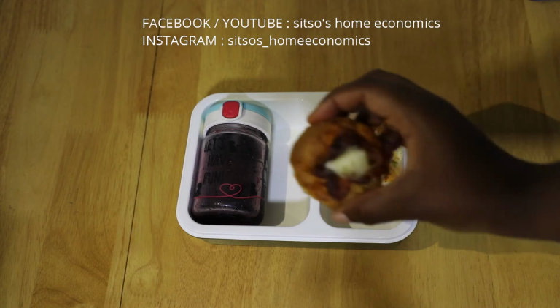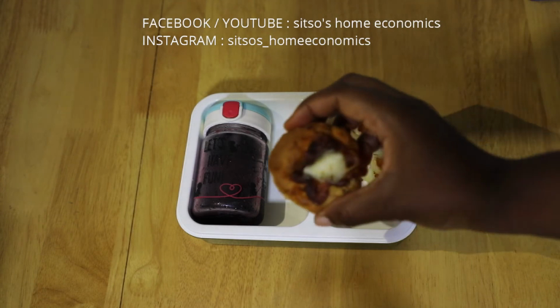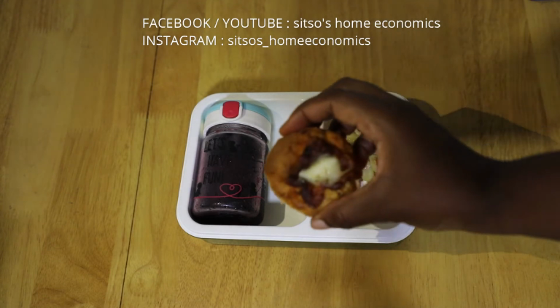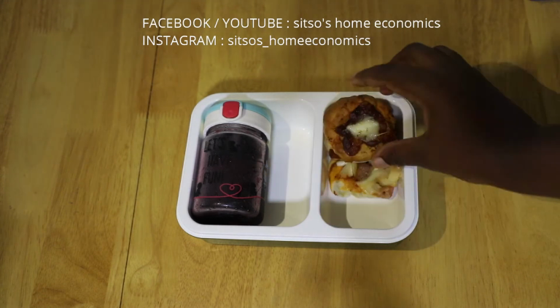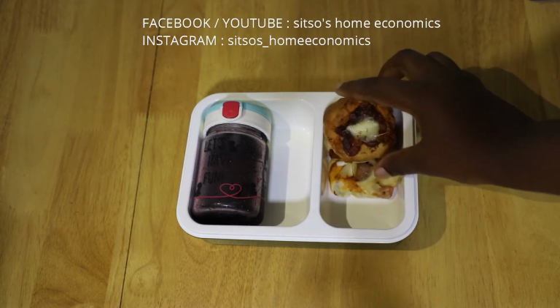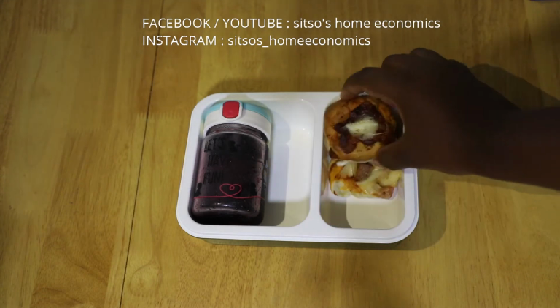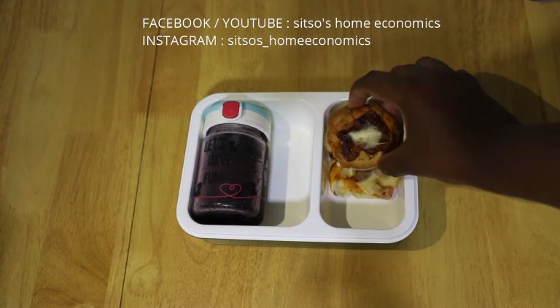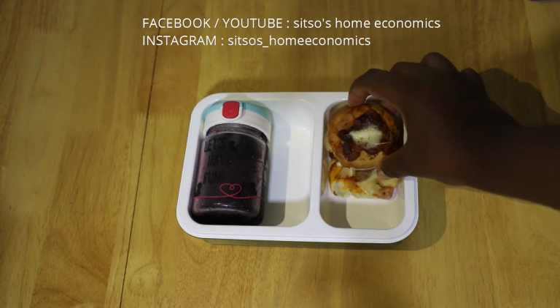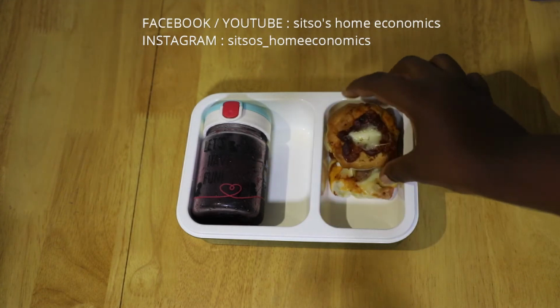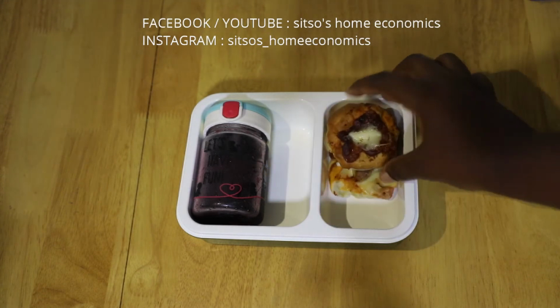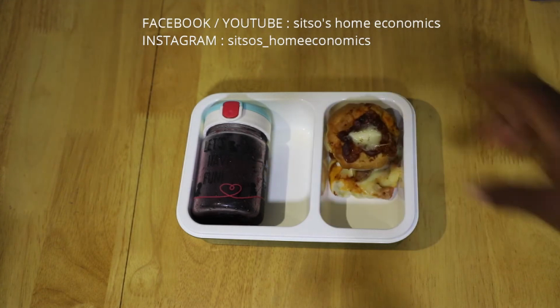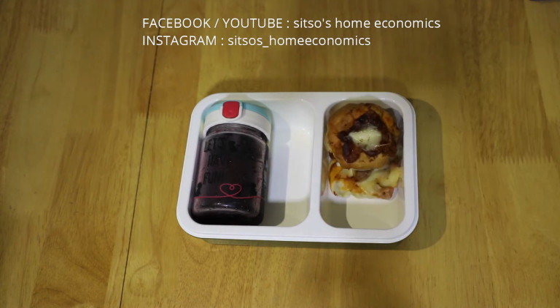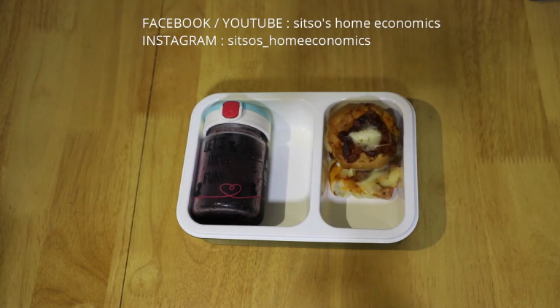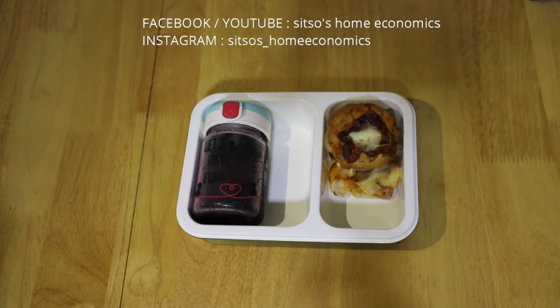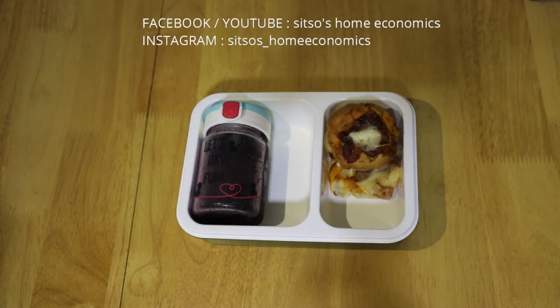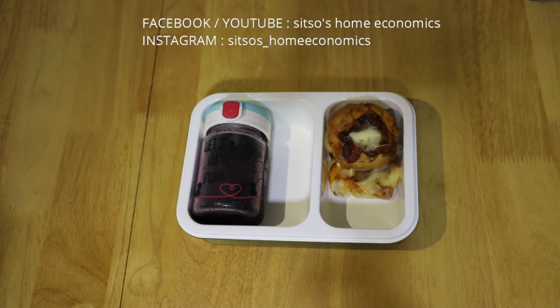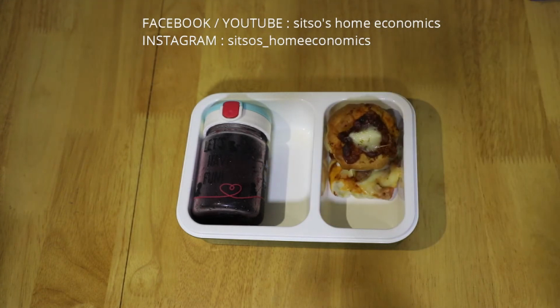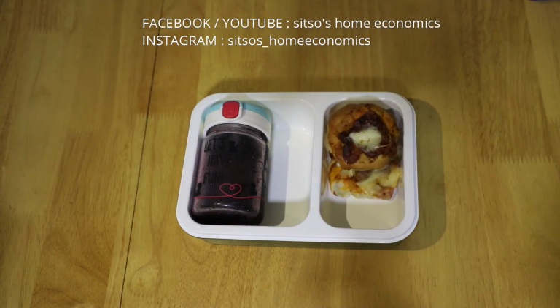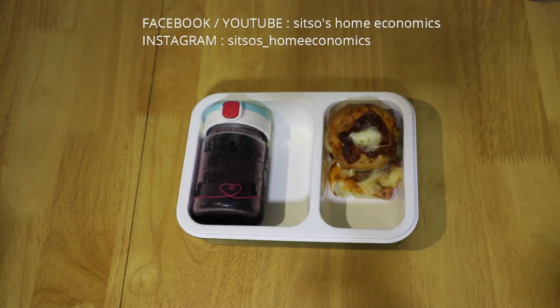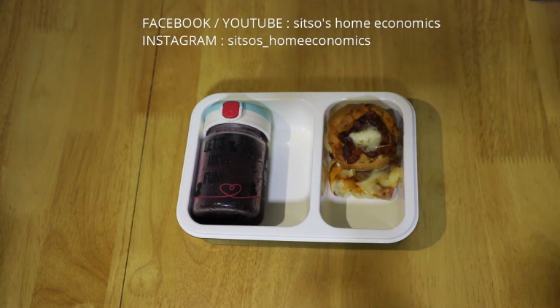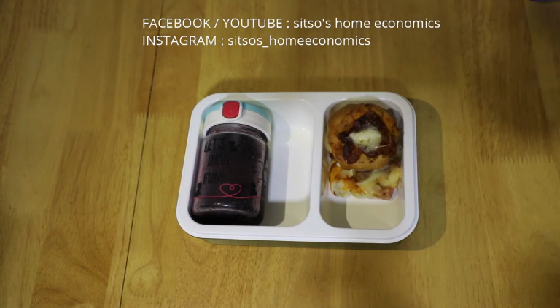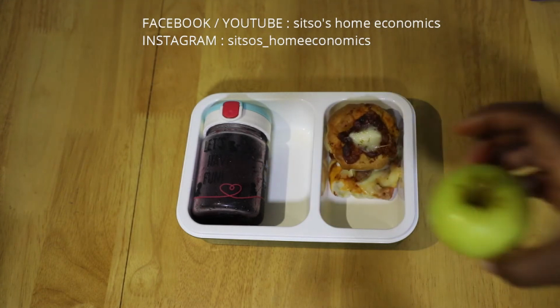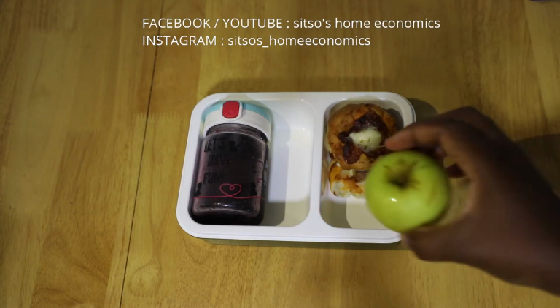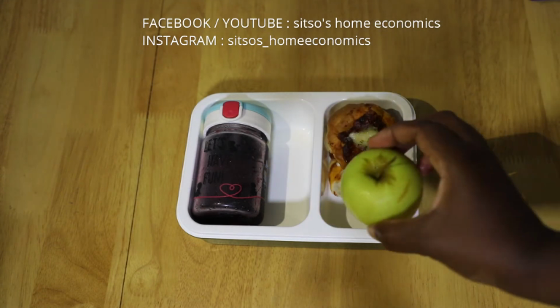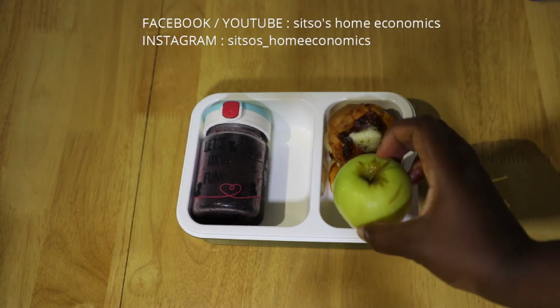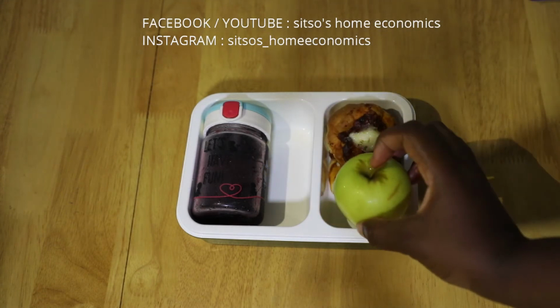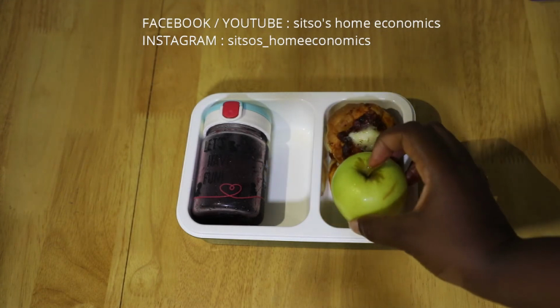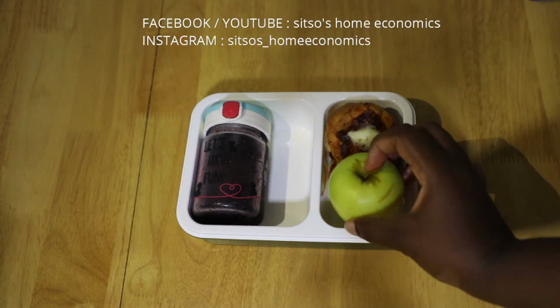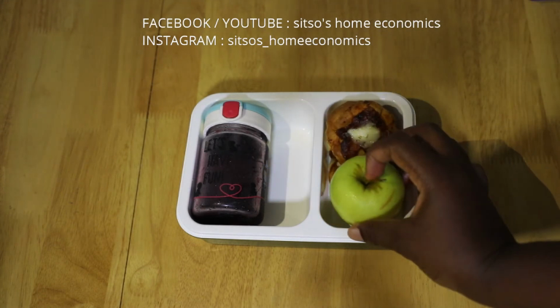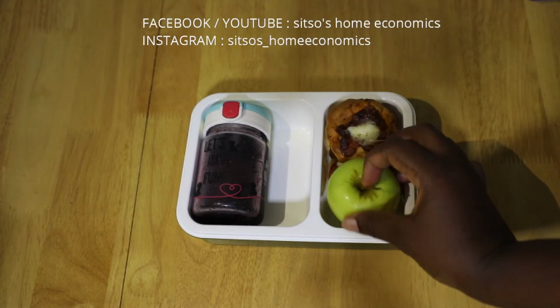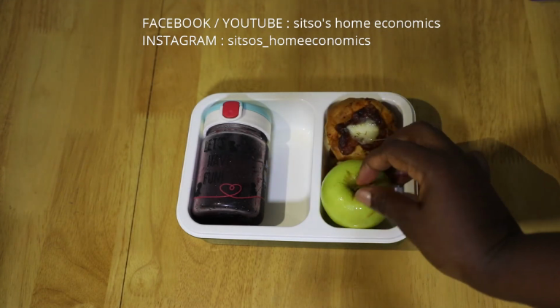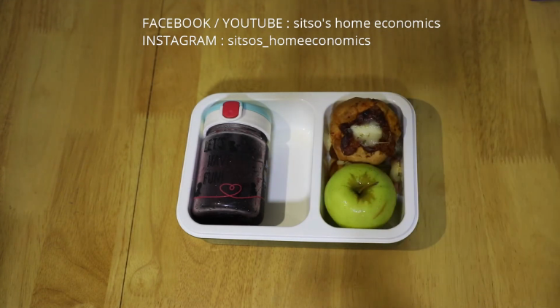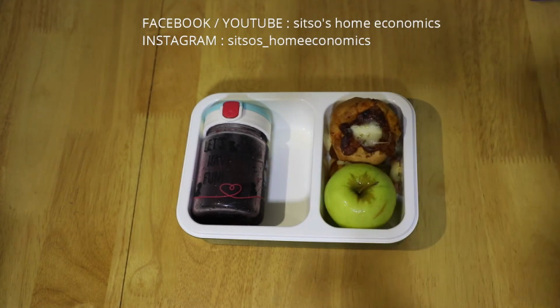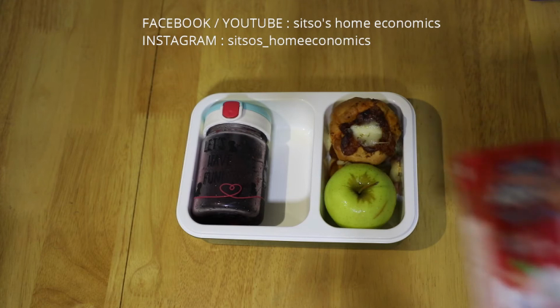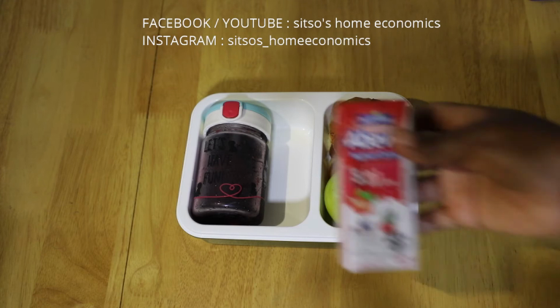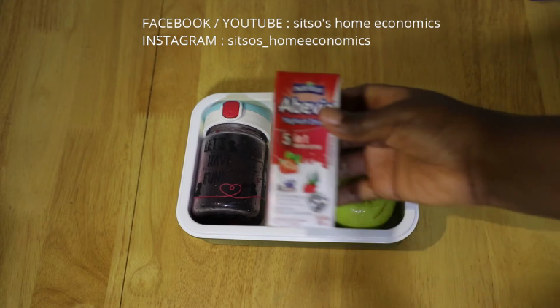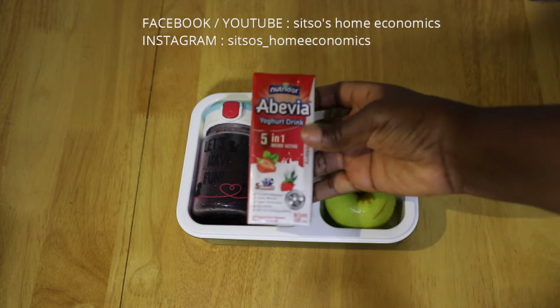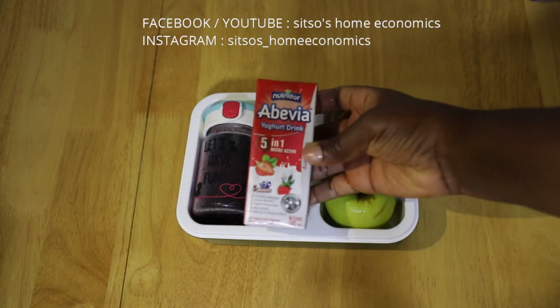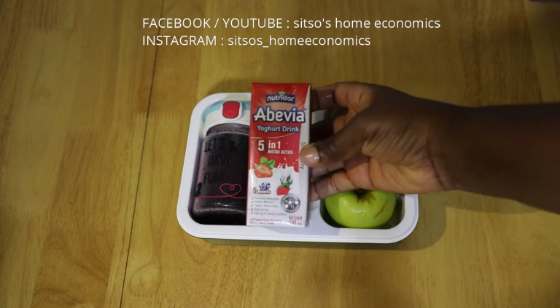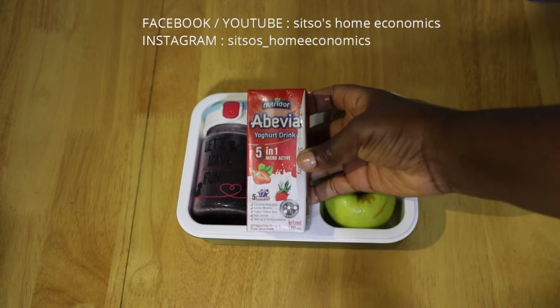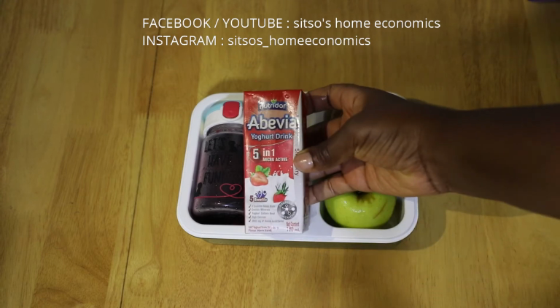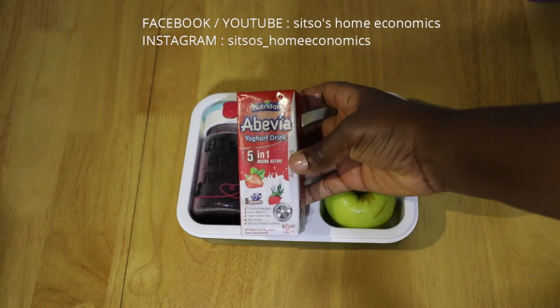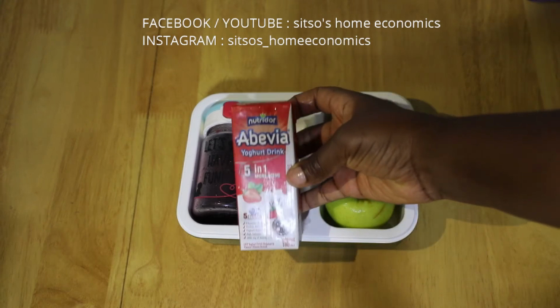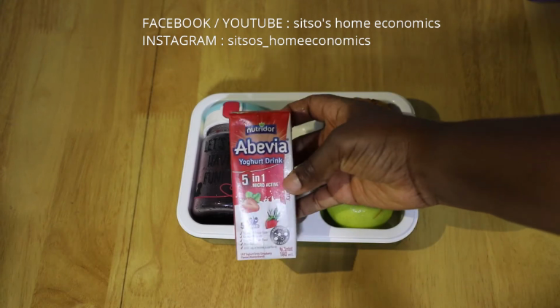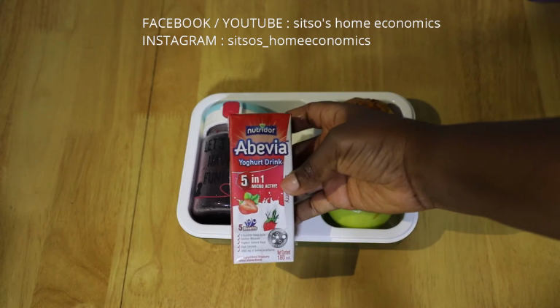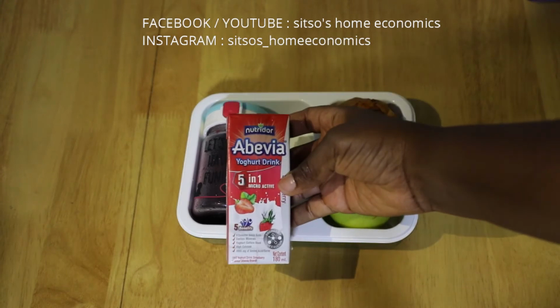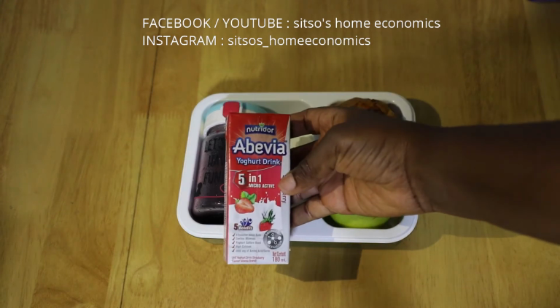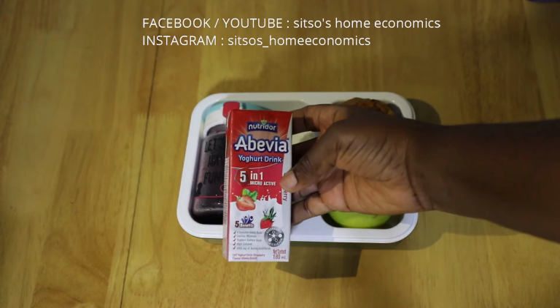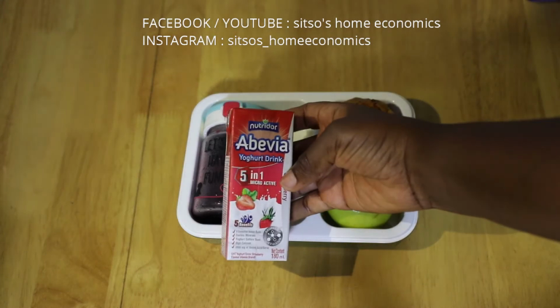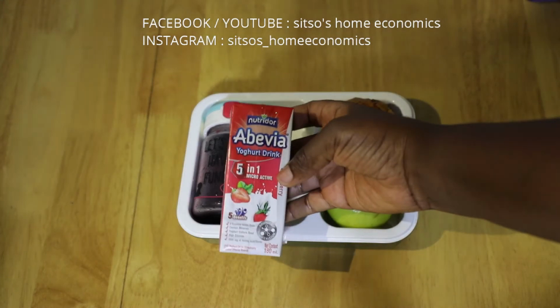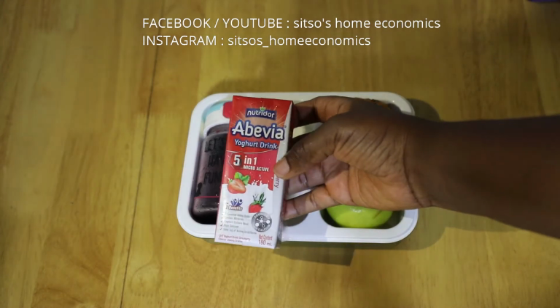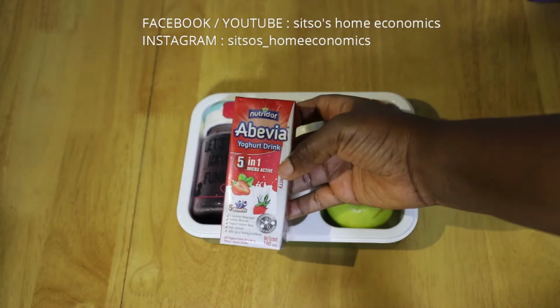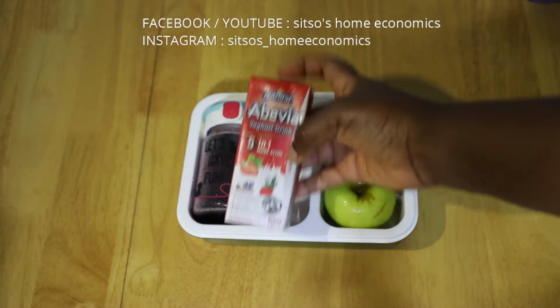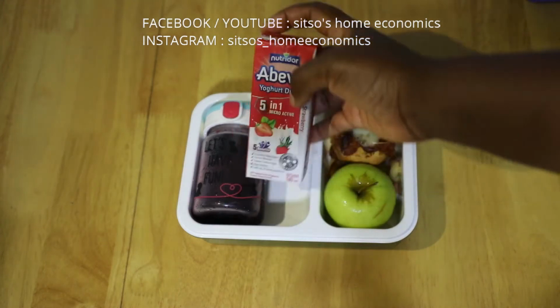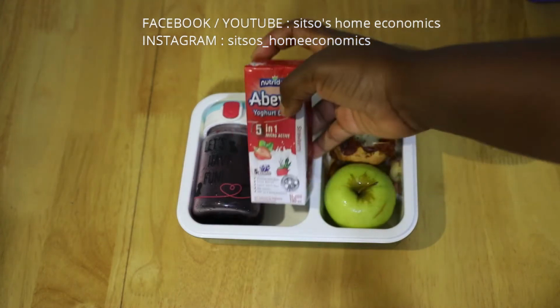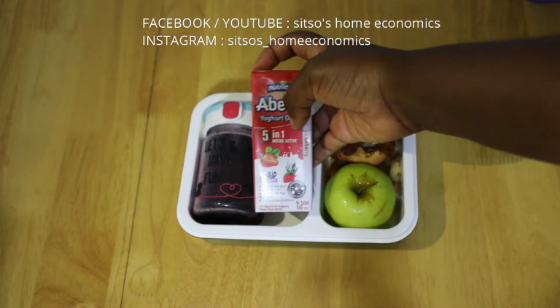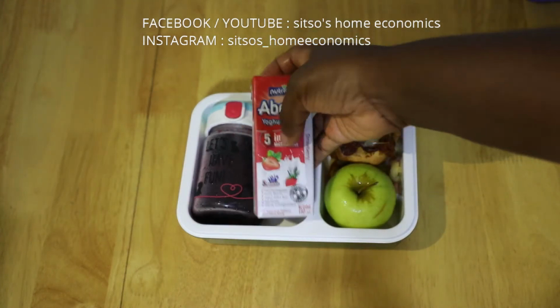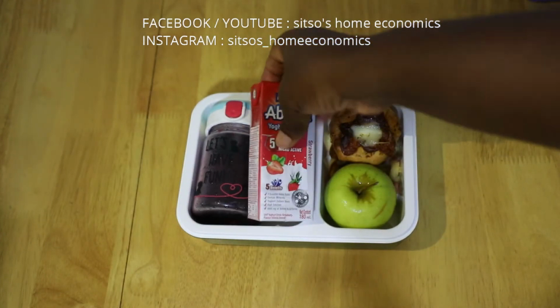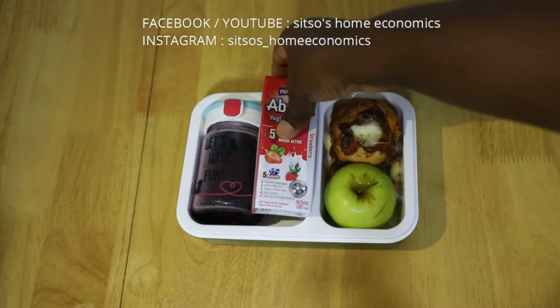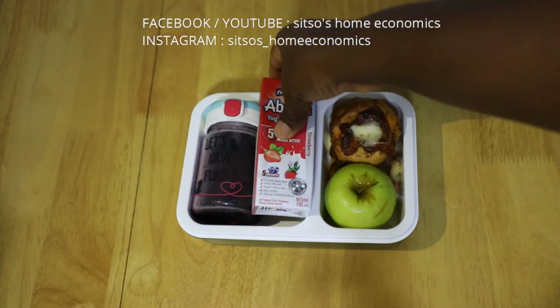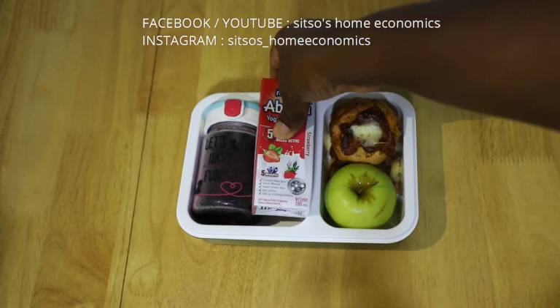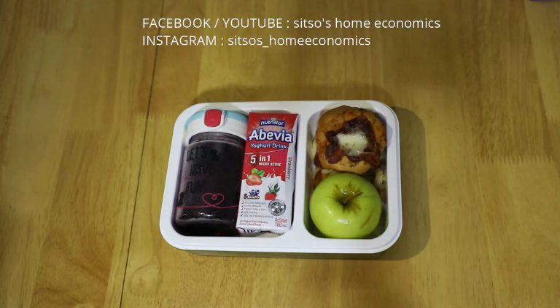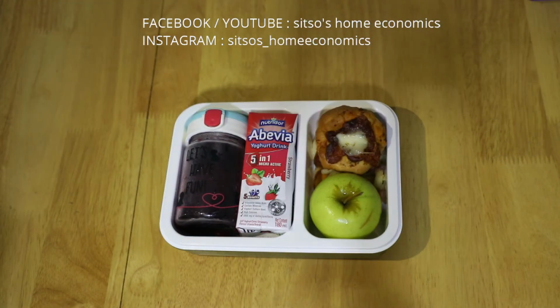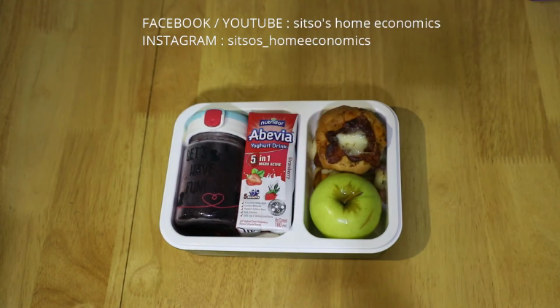For fruits, I gave her one apple and a box of yogurt drink called albevia. You can get this from China mall.